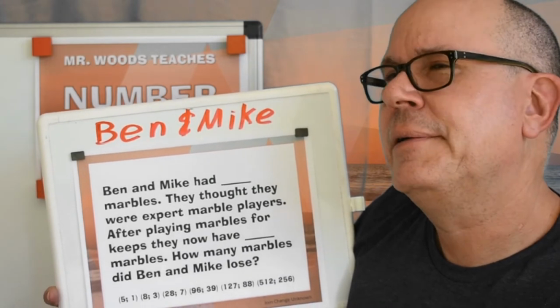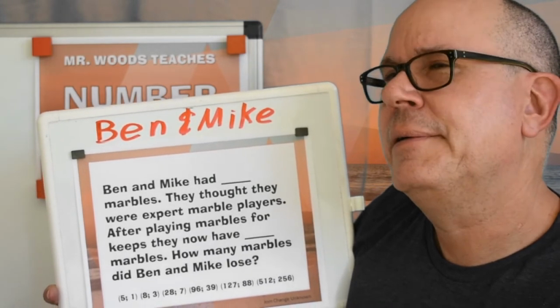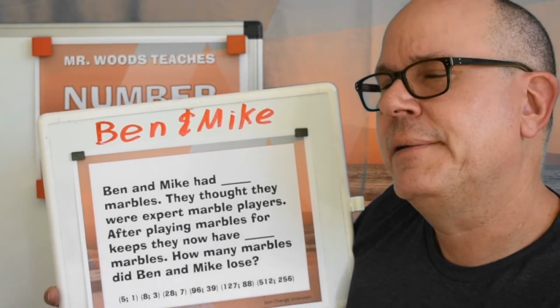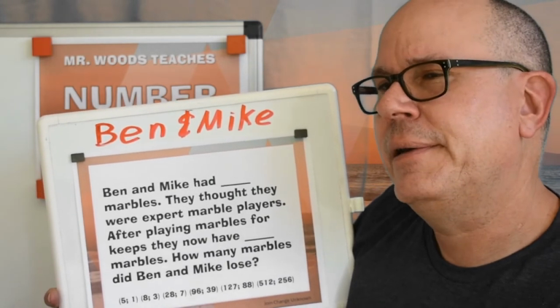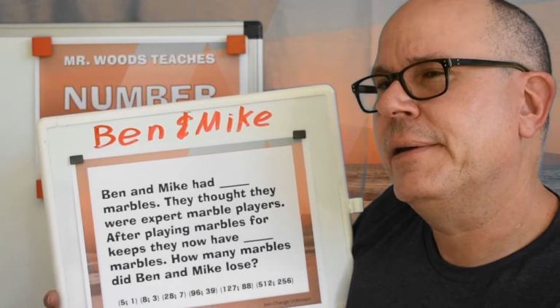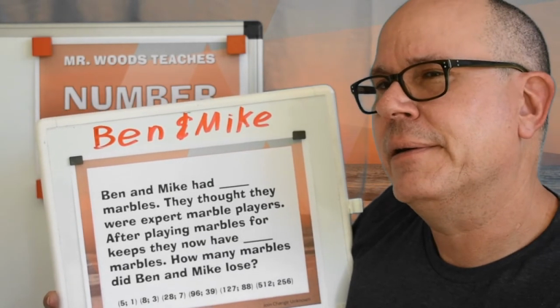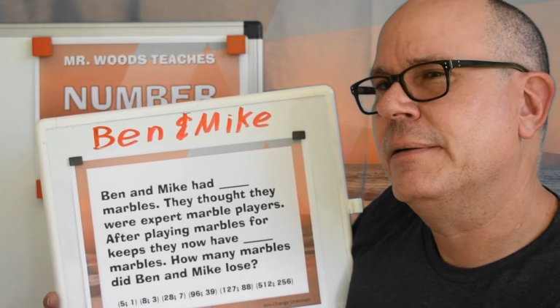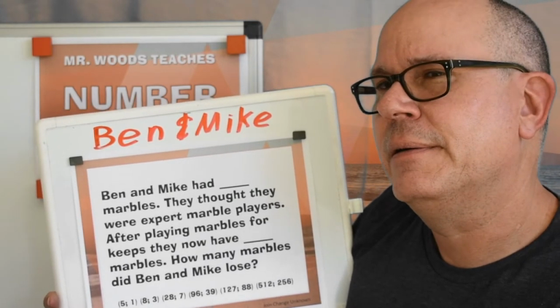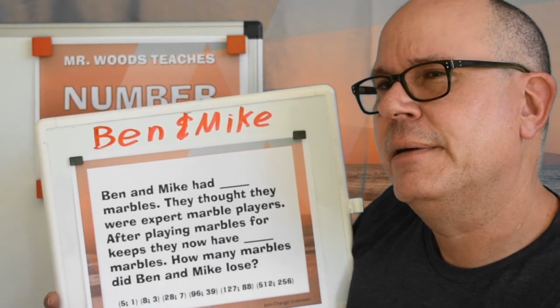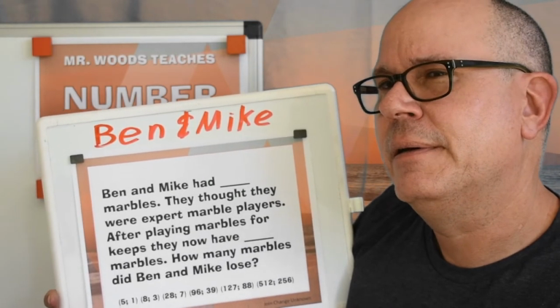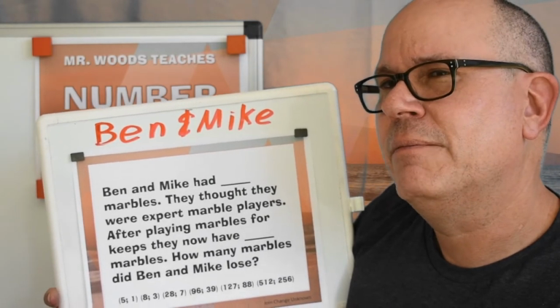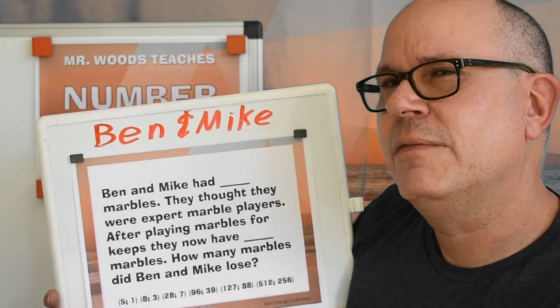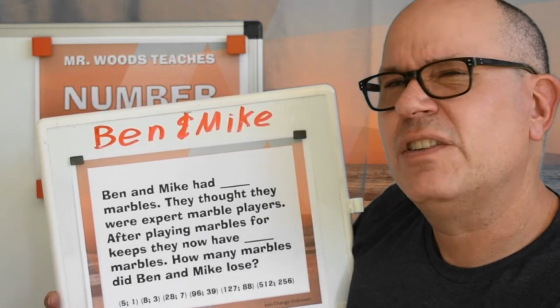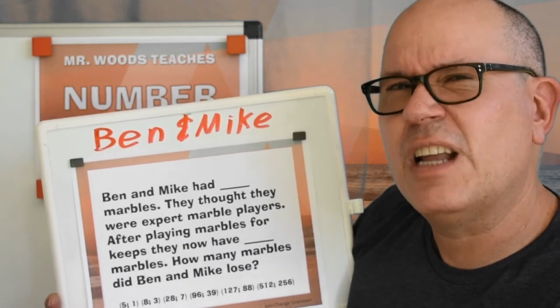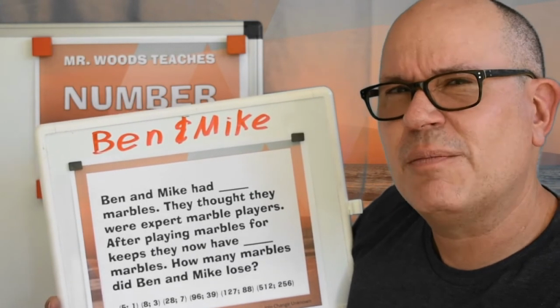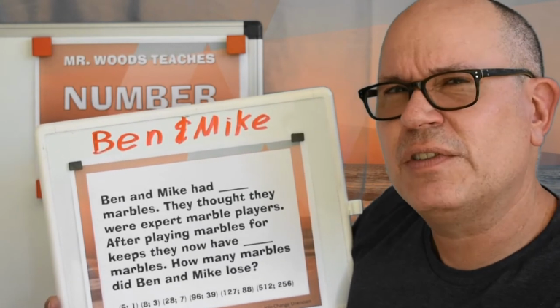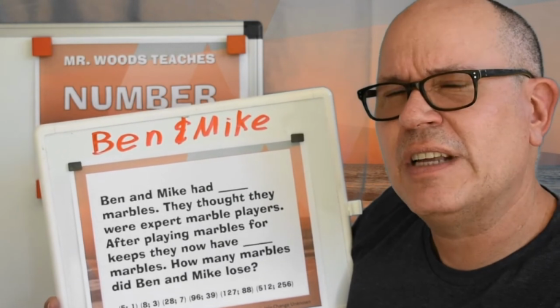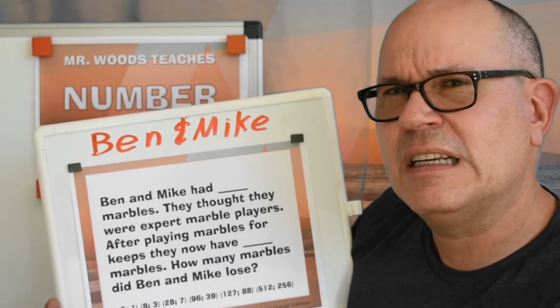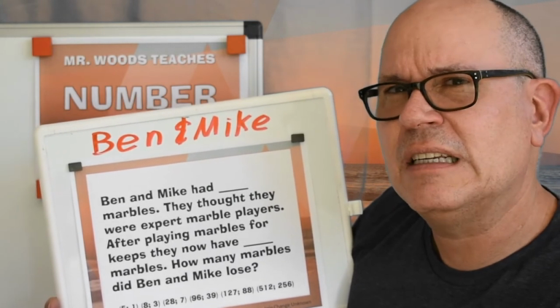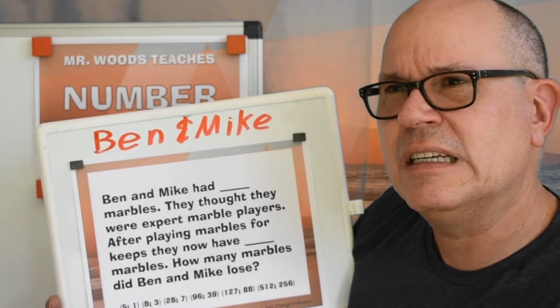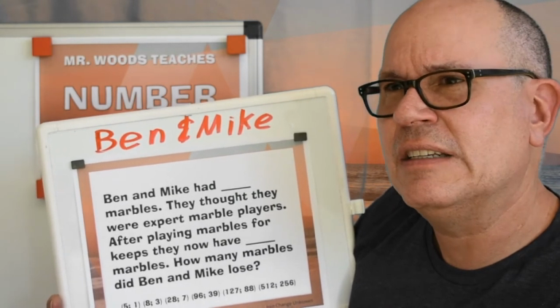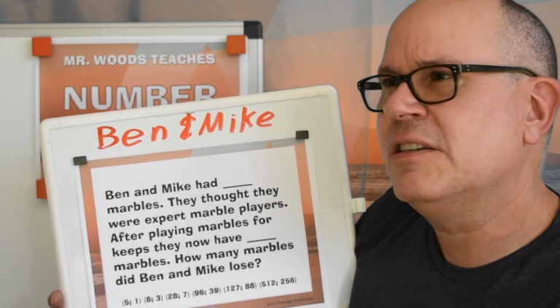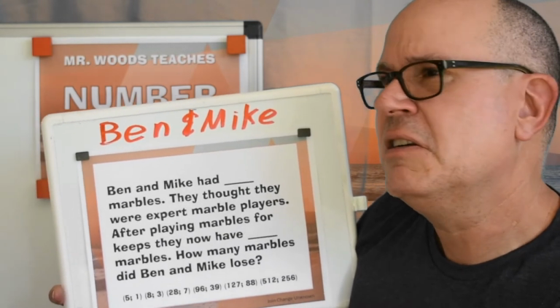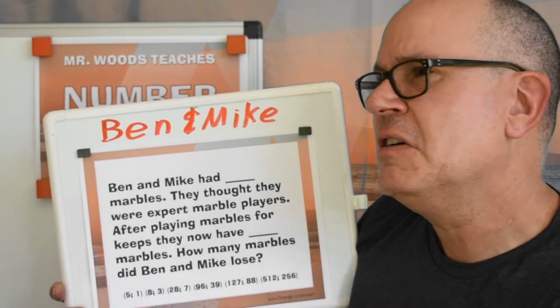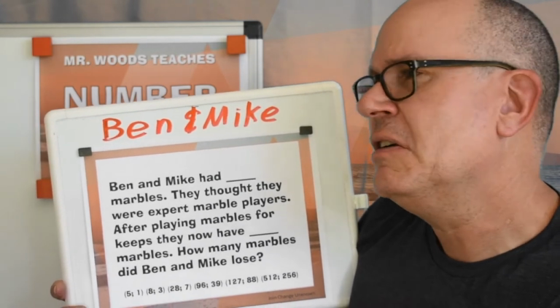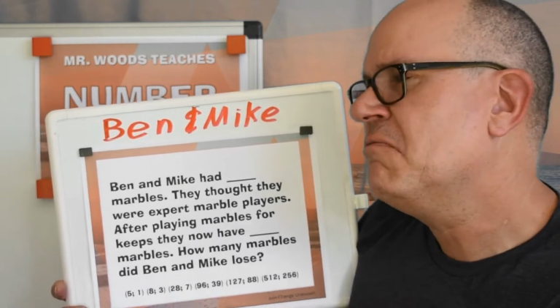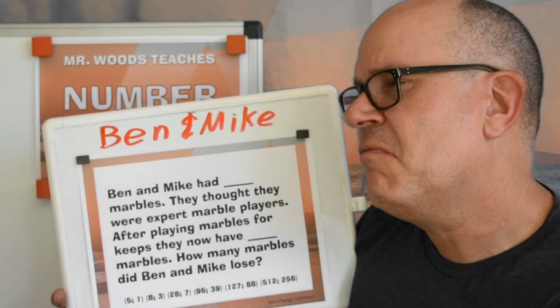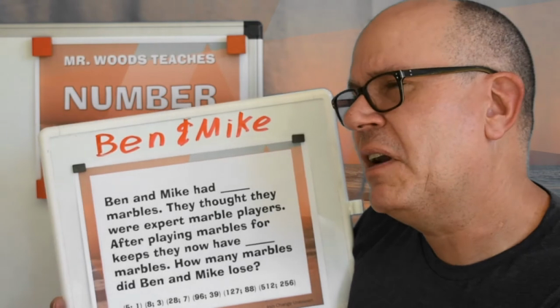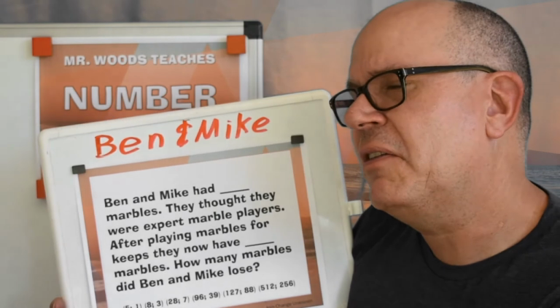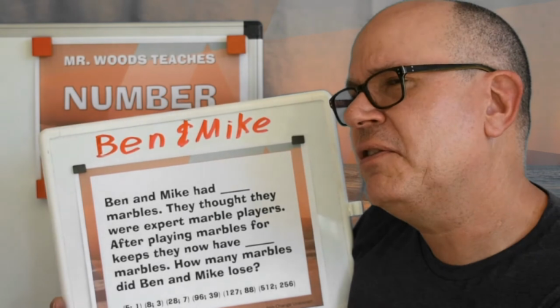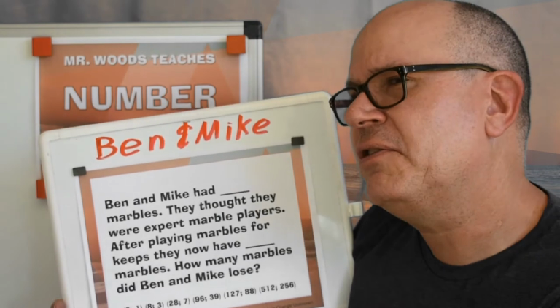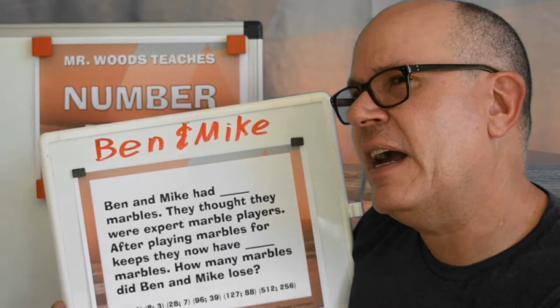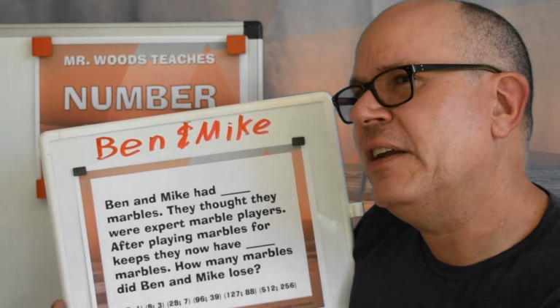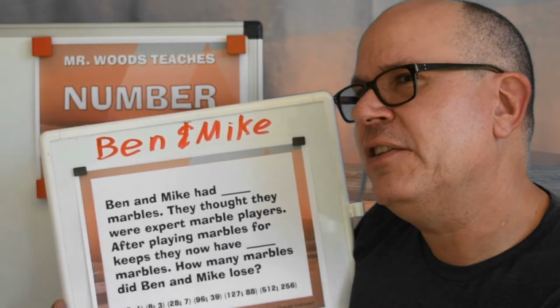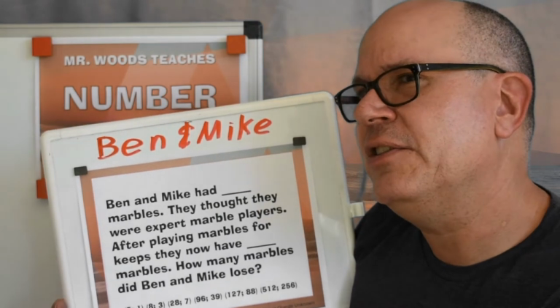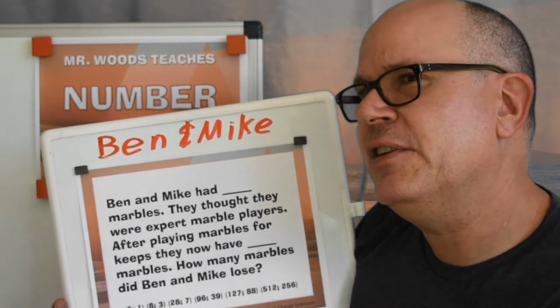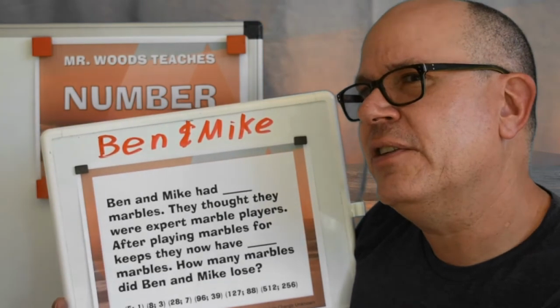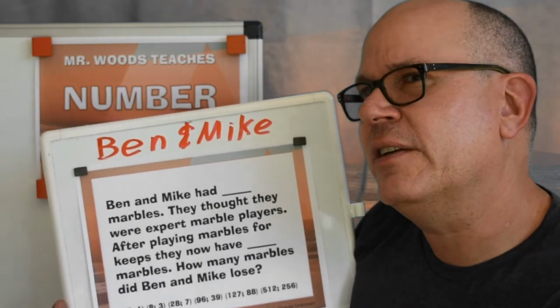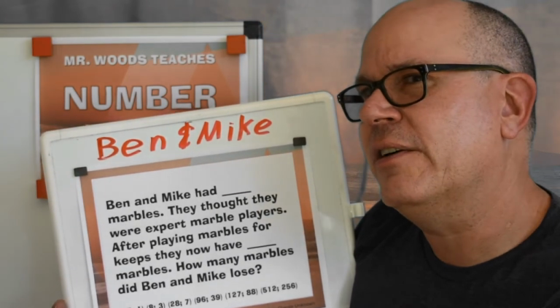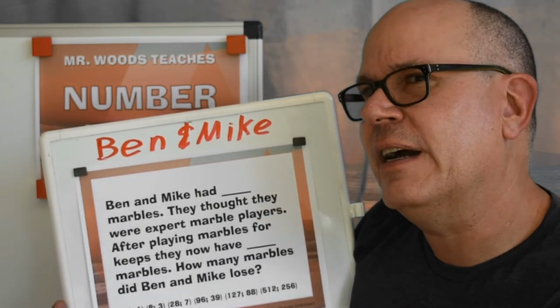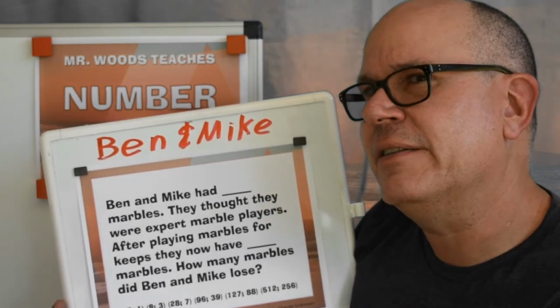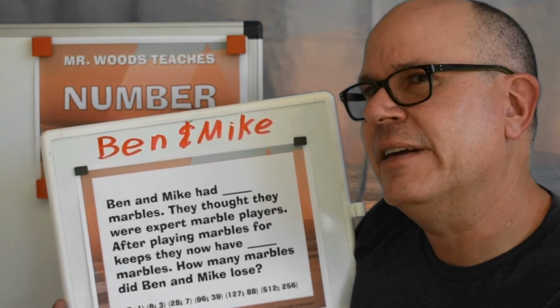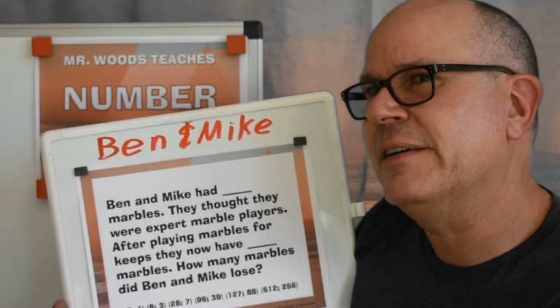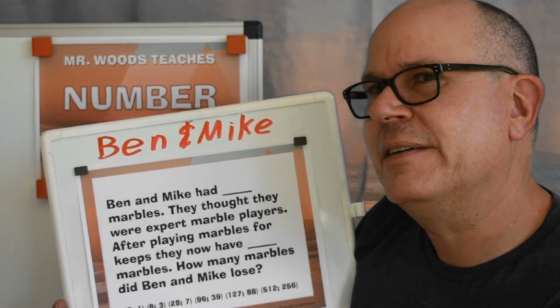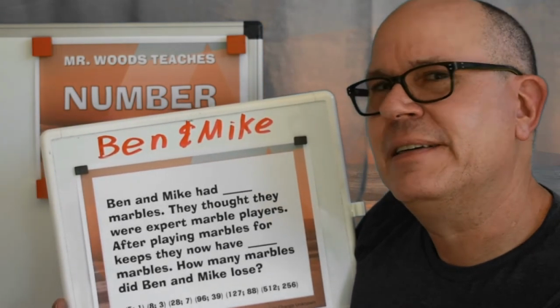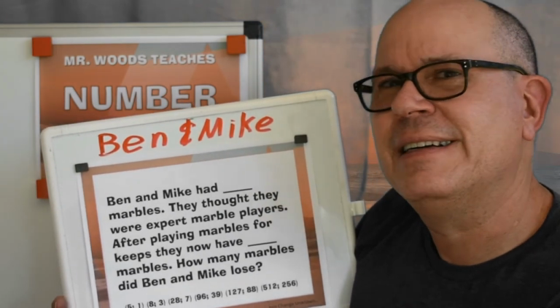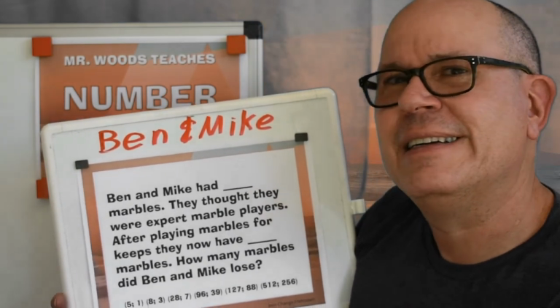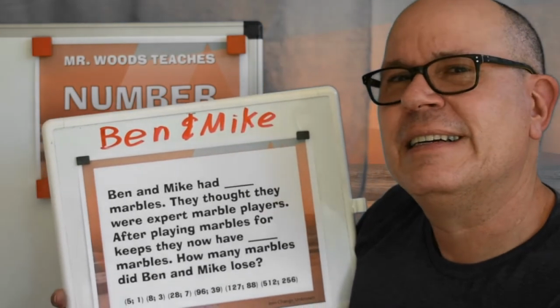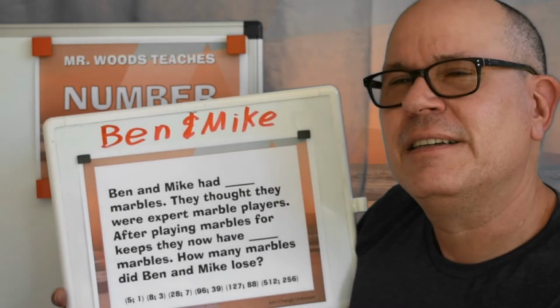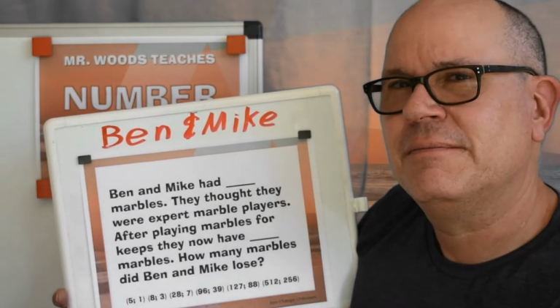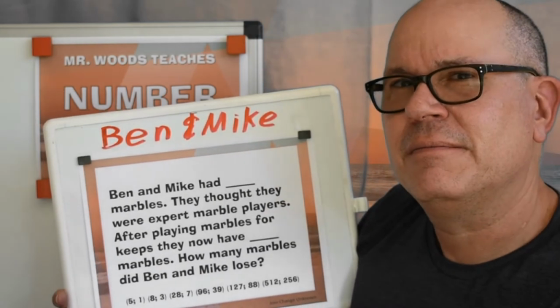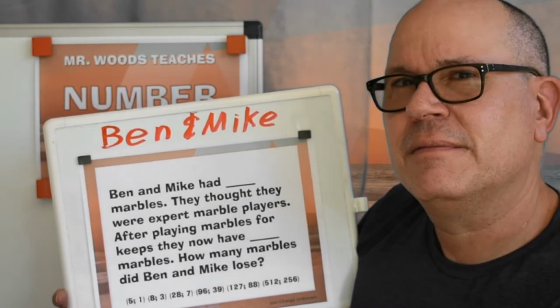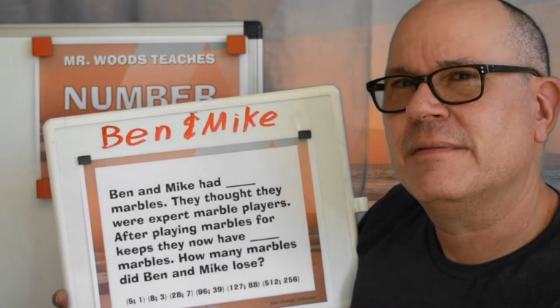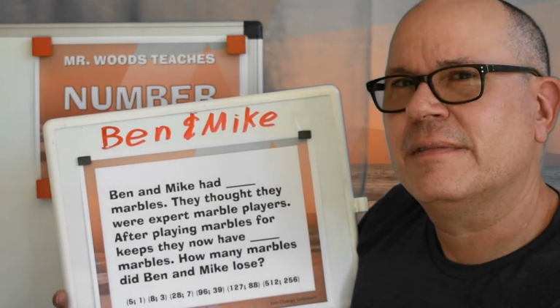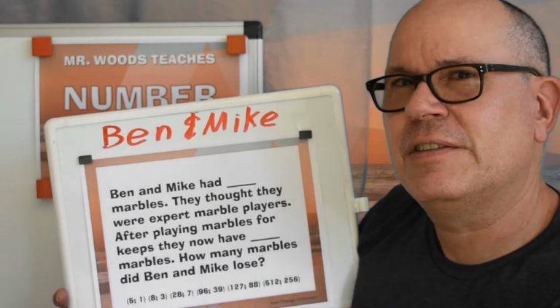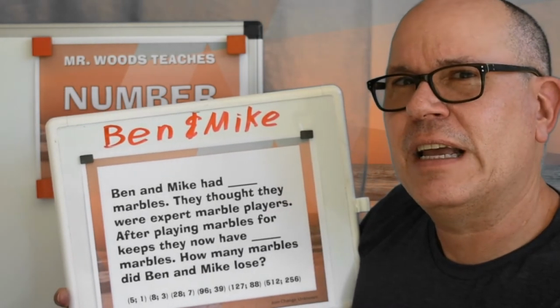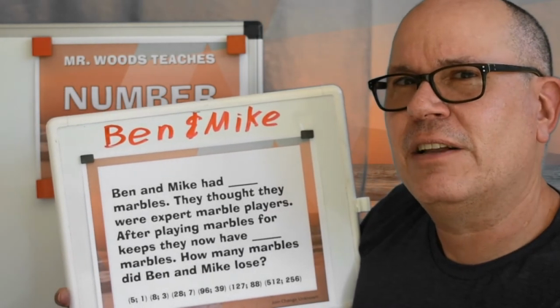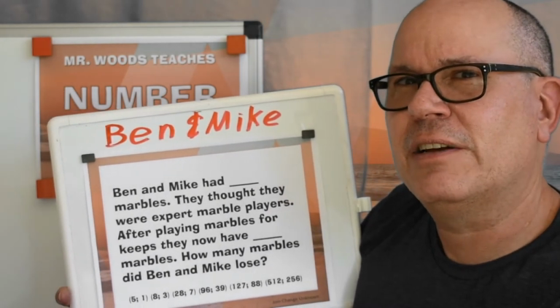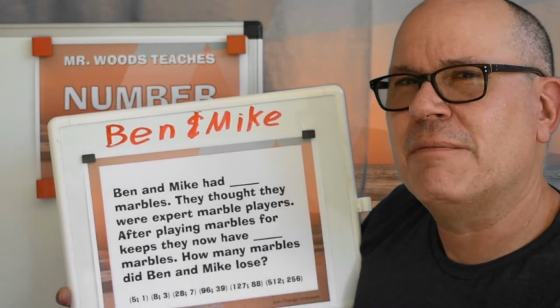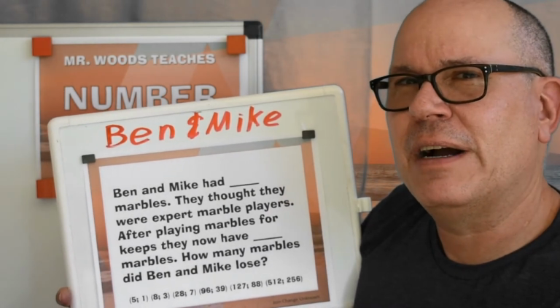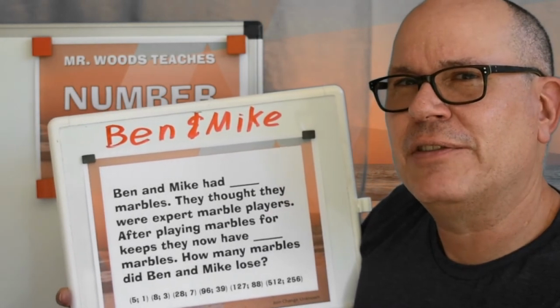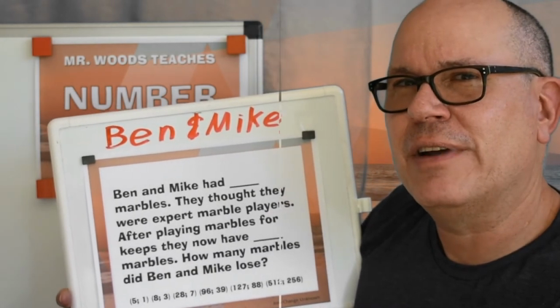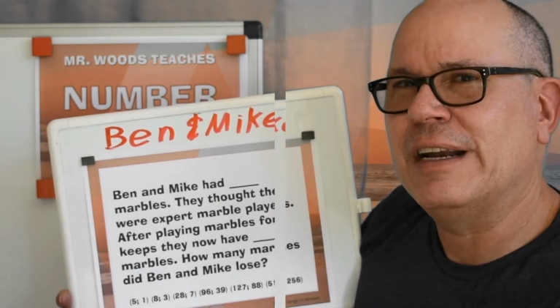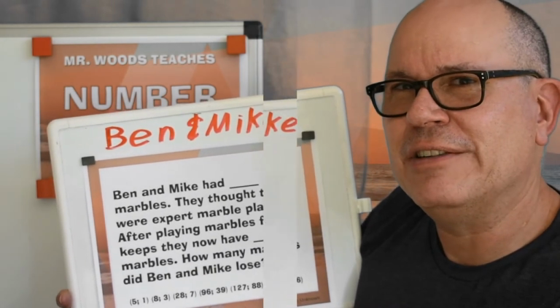How would you figure that out? It's a number sentence. What other strategies do you think are out there? Let's take a look at my strategy.